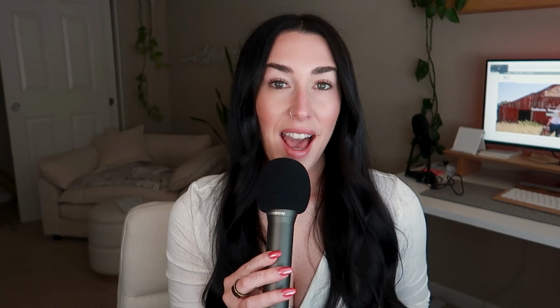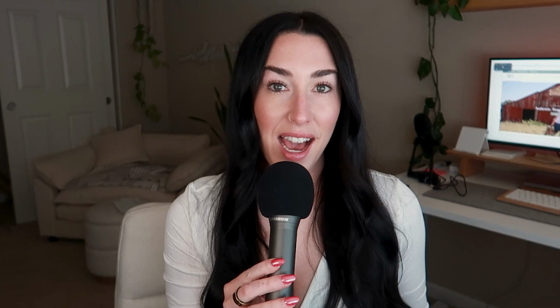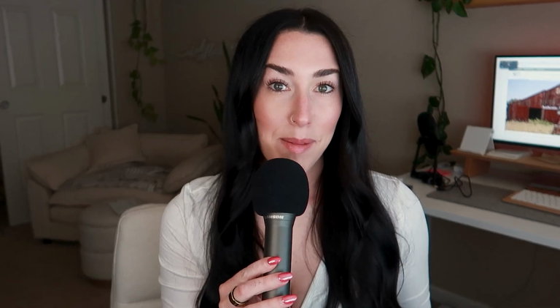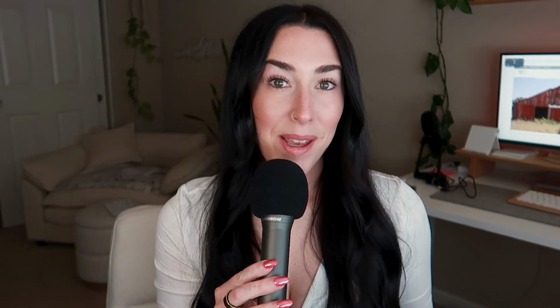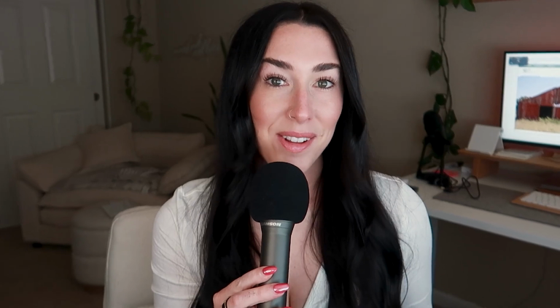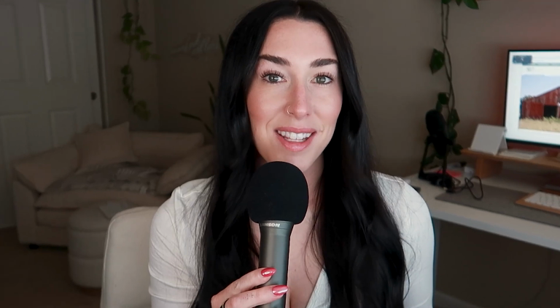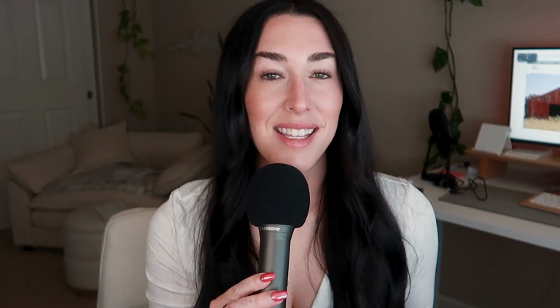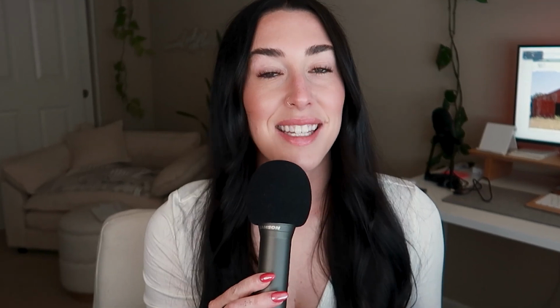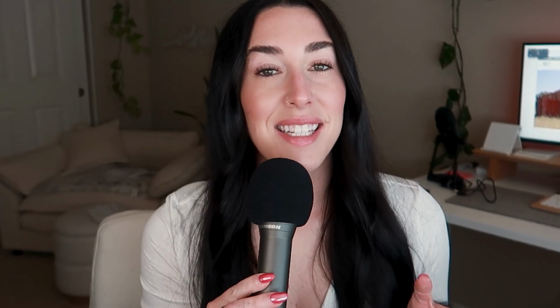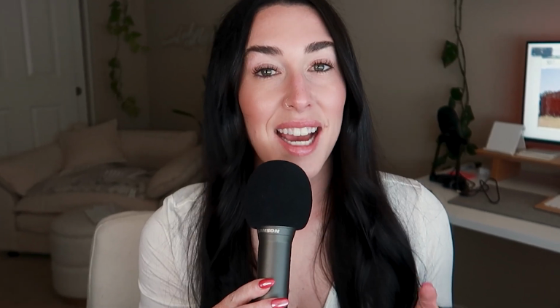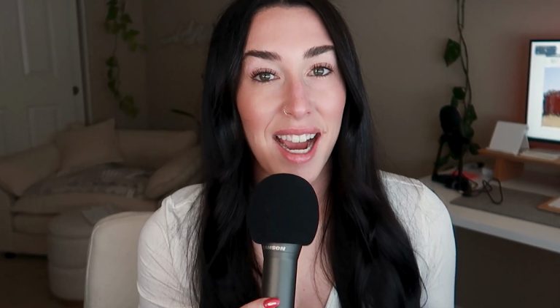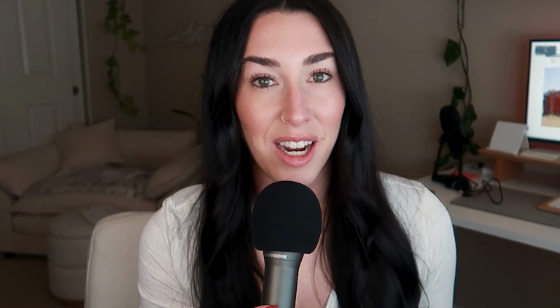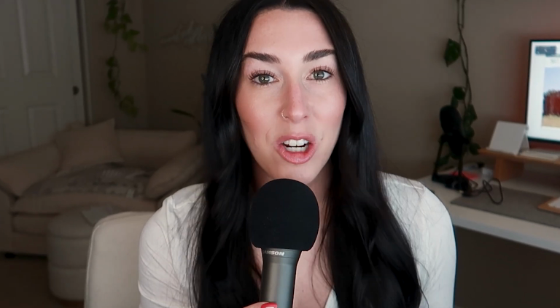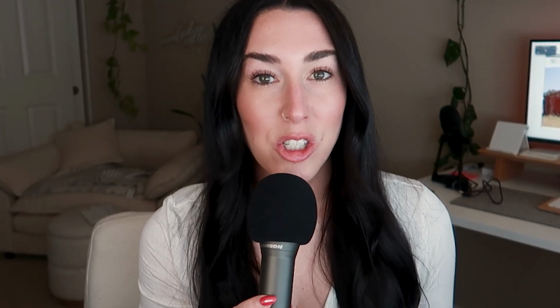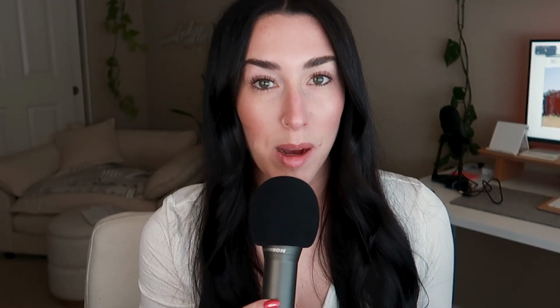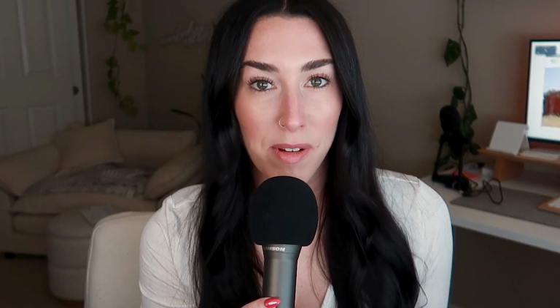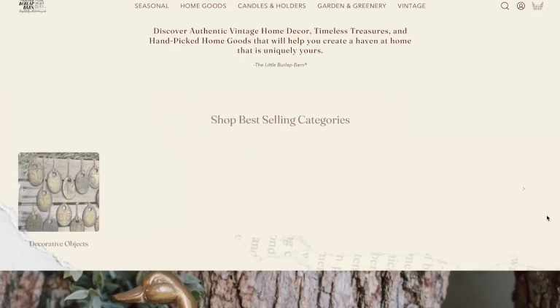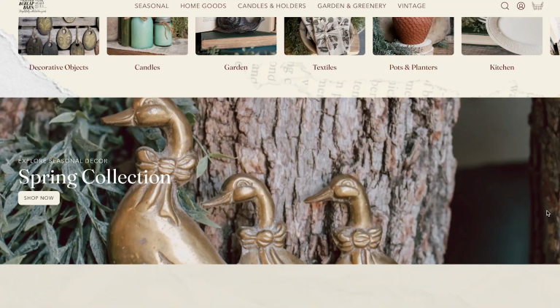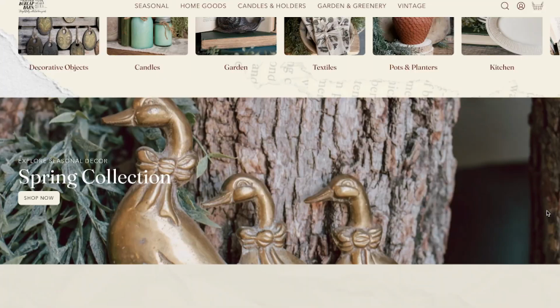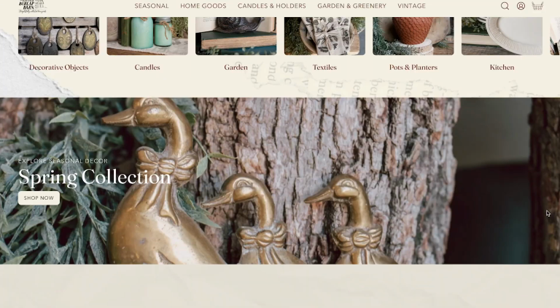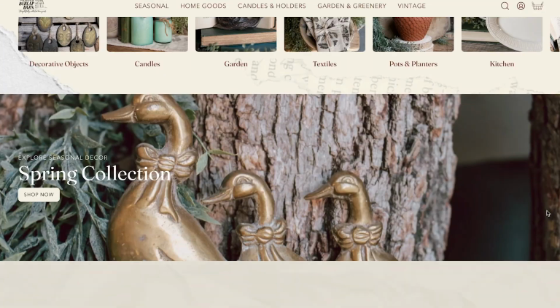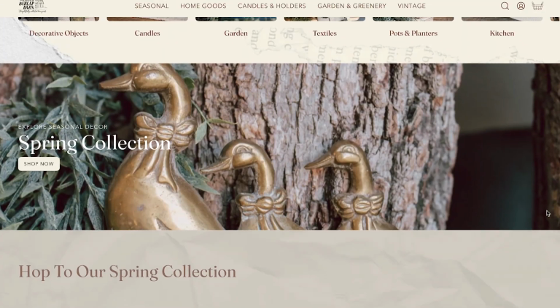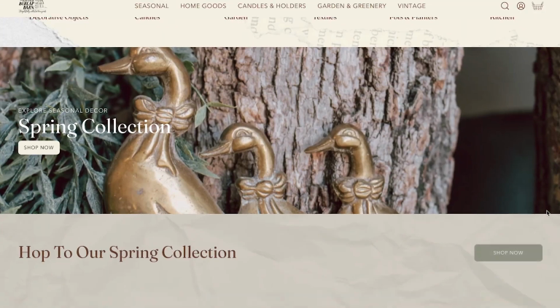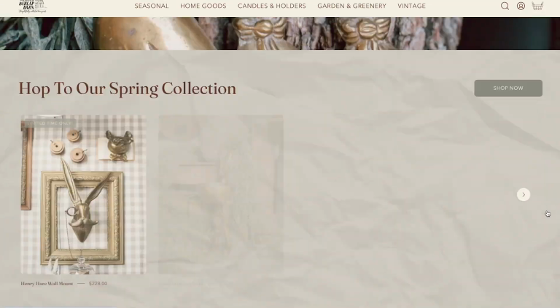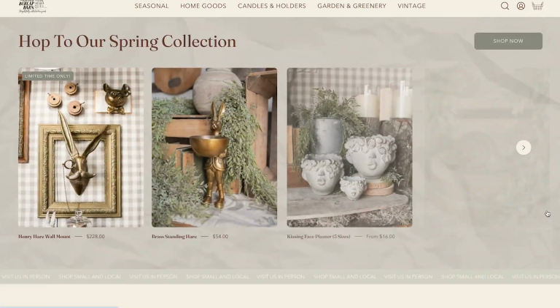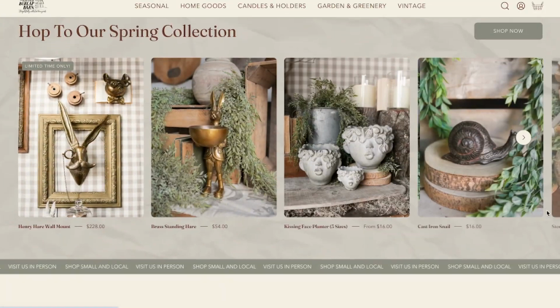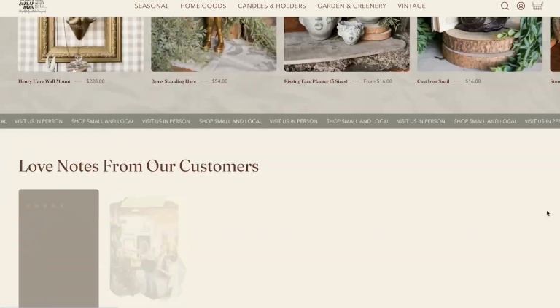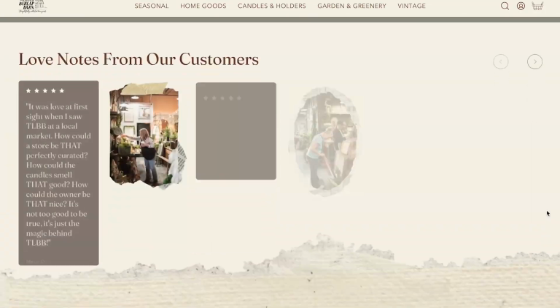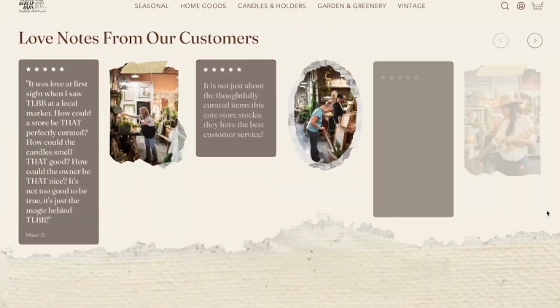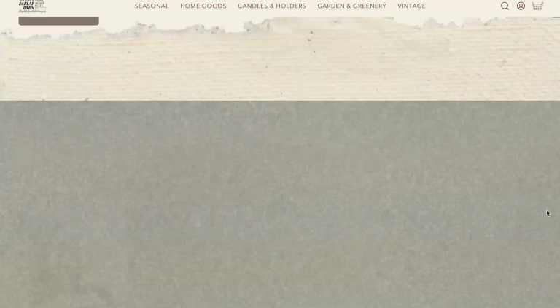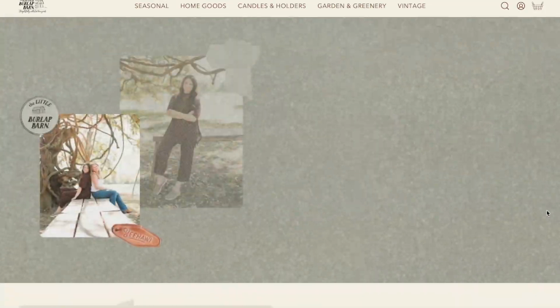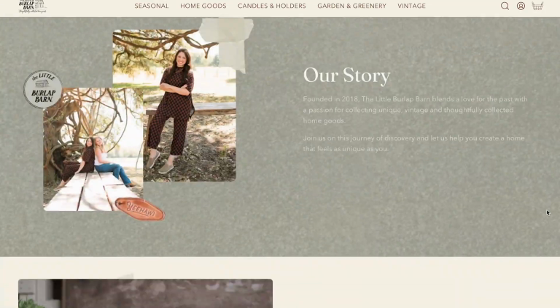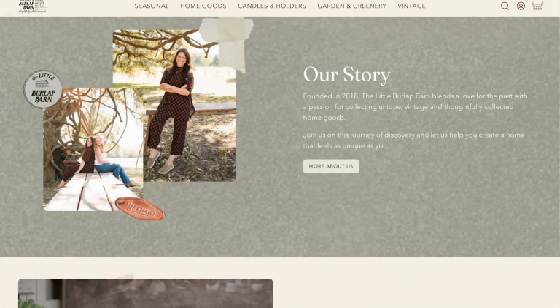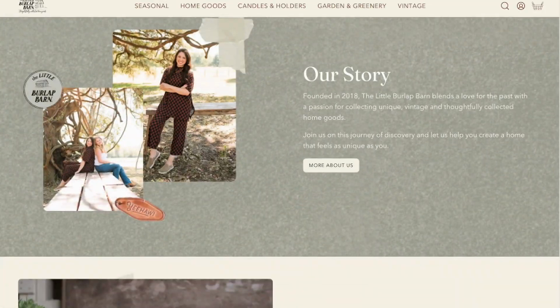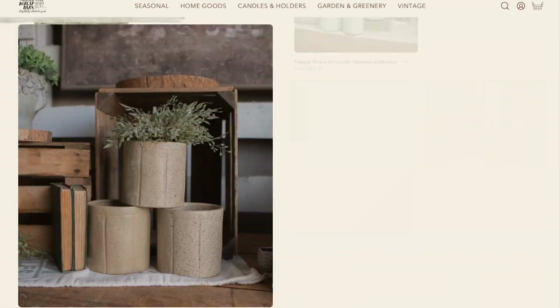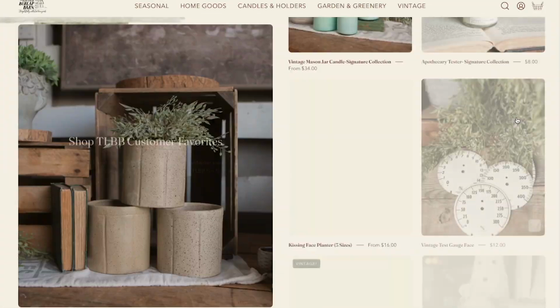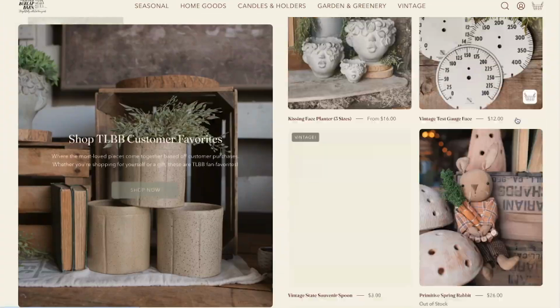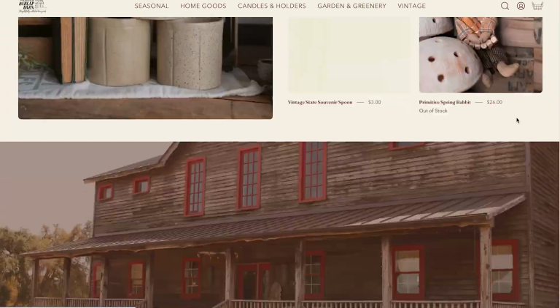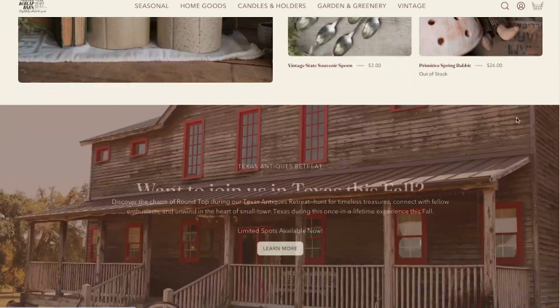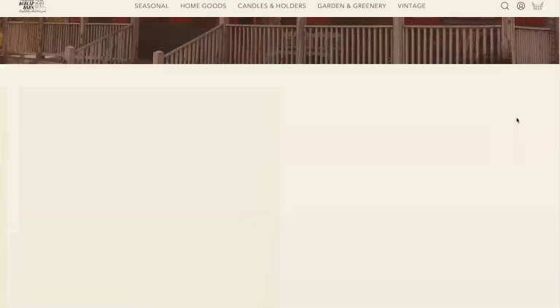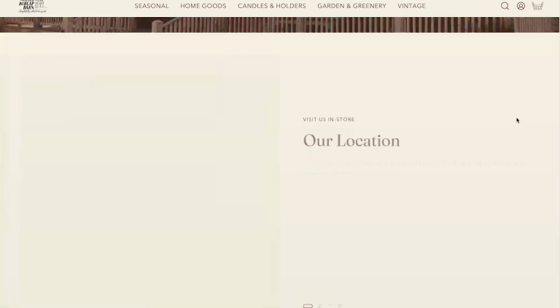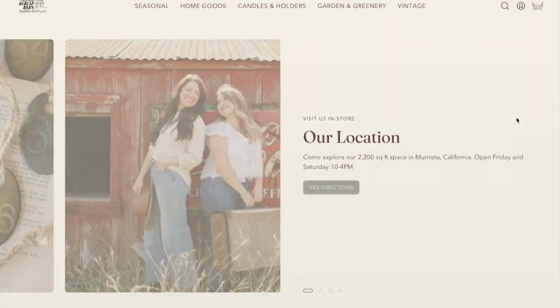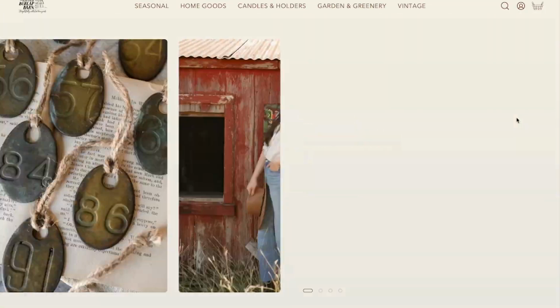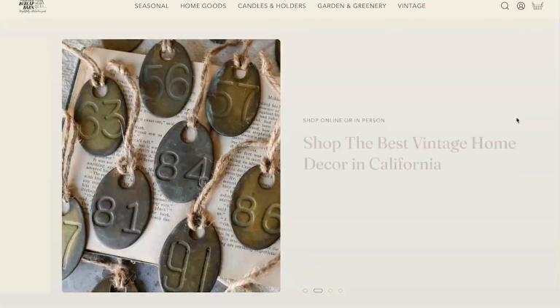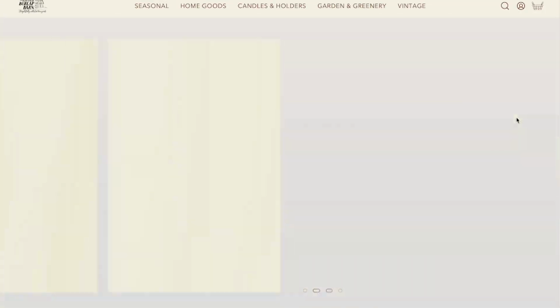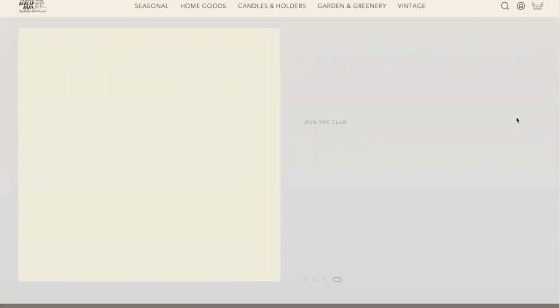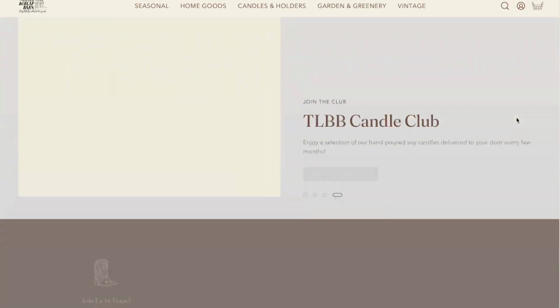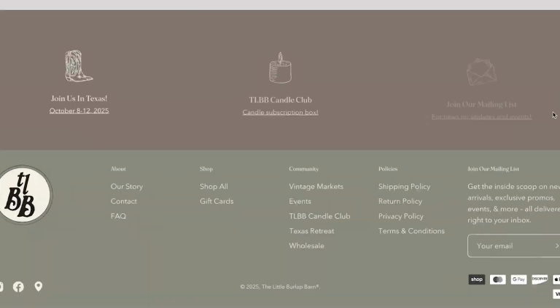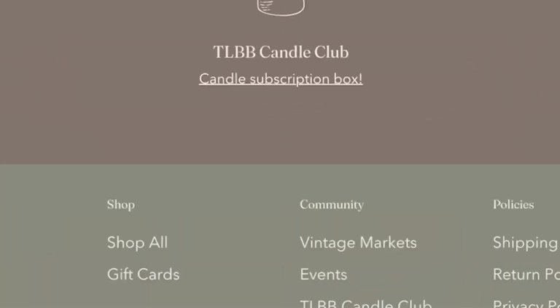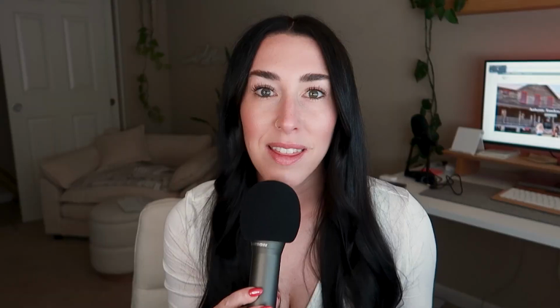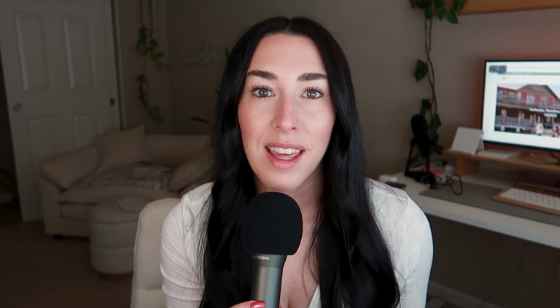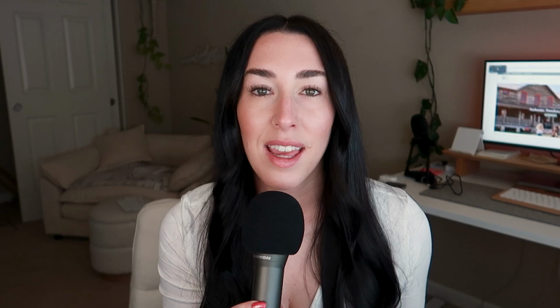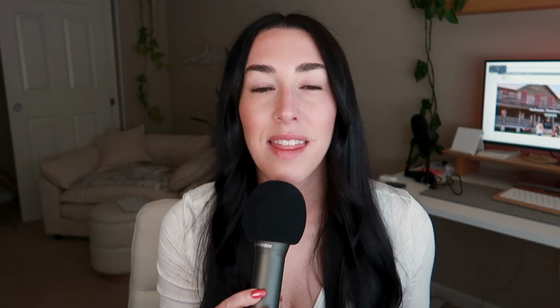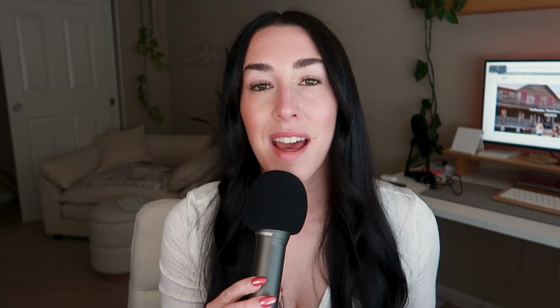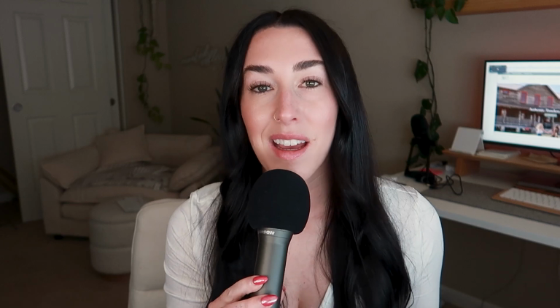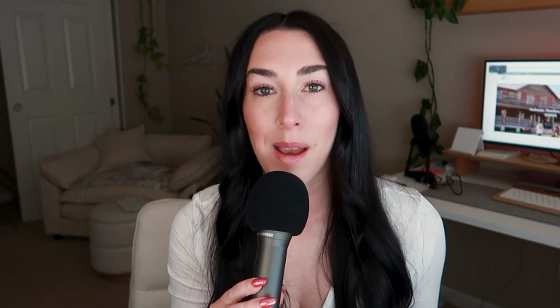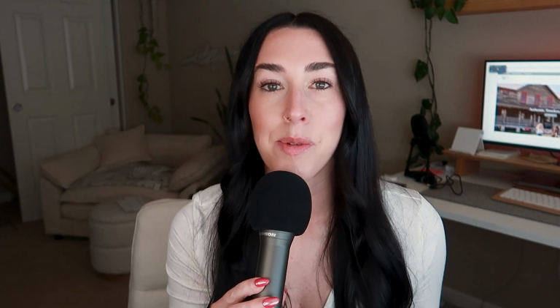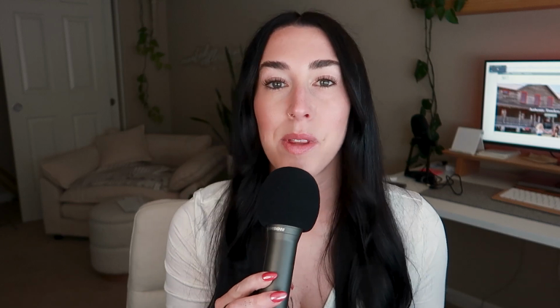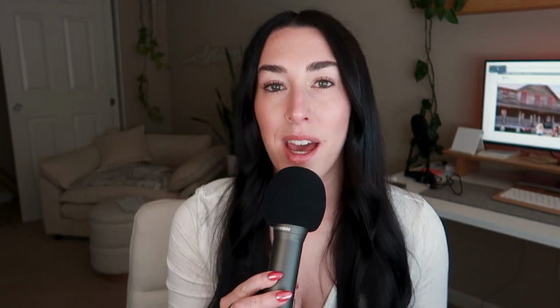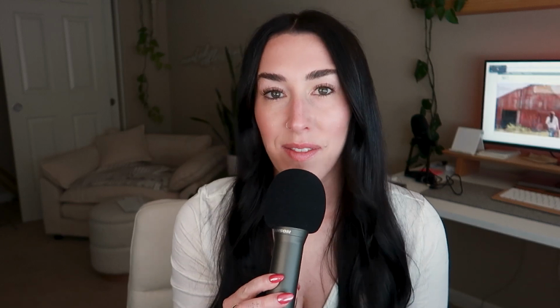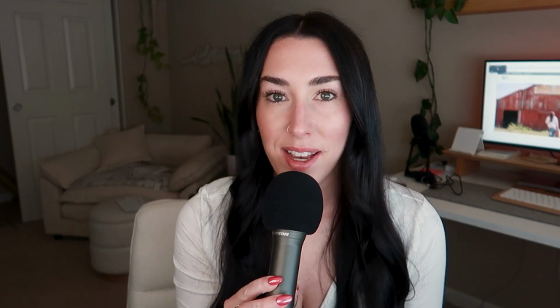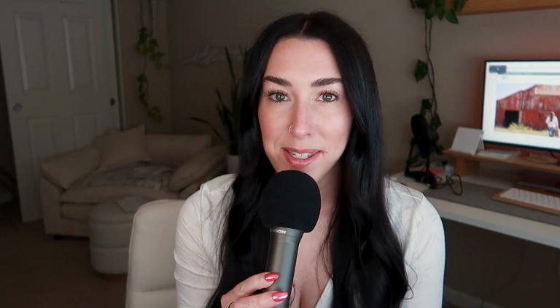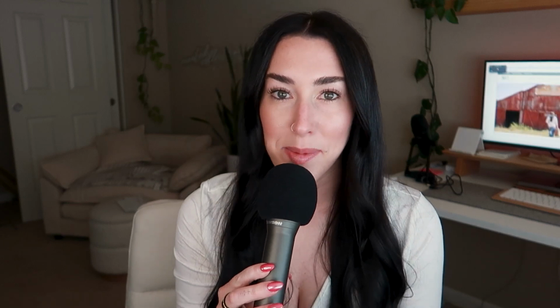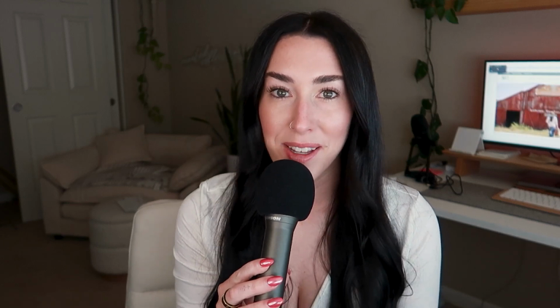I built this entire Shopify website for $7,500 and I want to show you guys everything that comes with that investment.